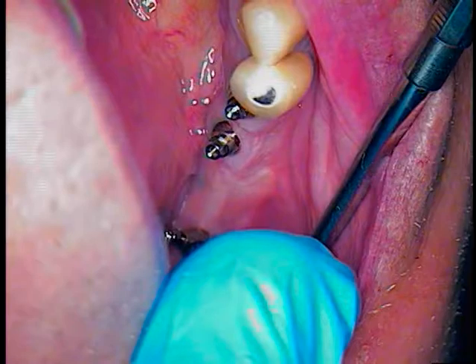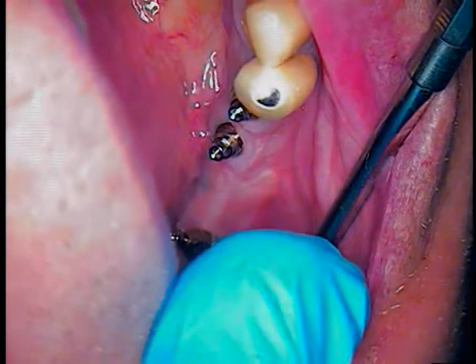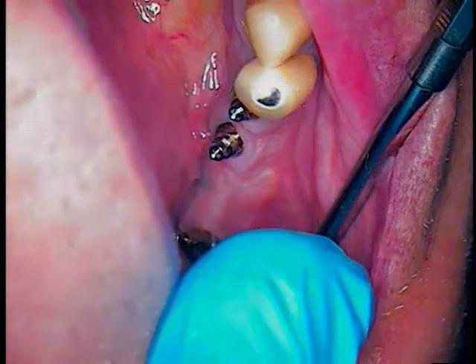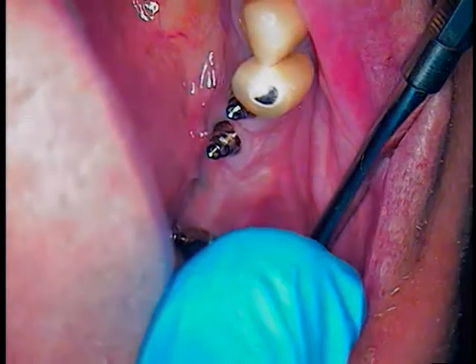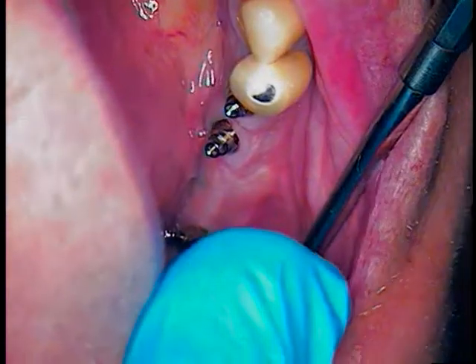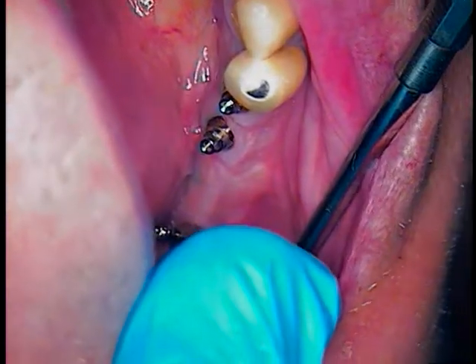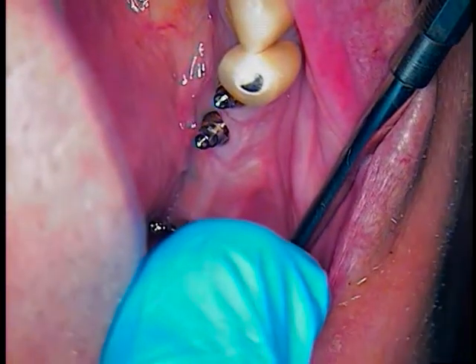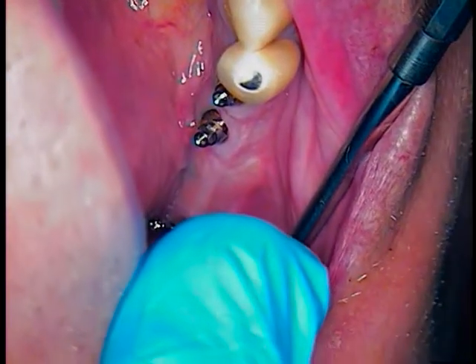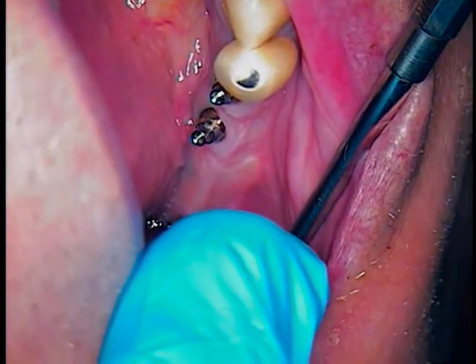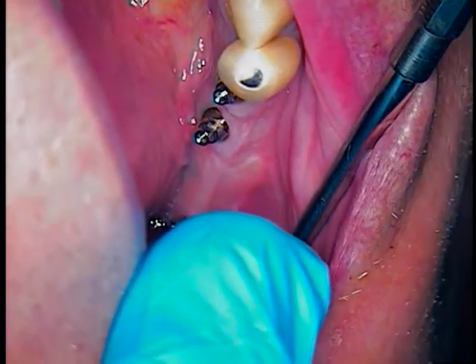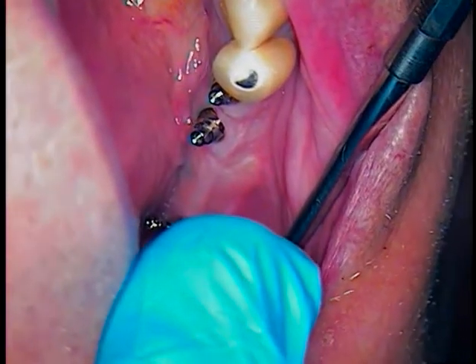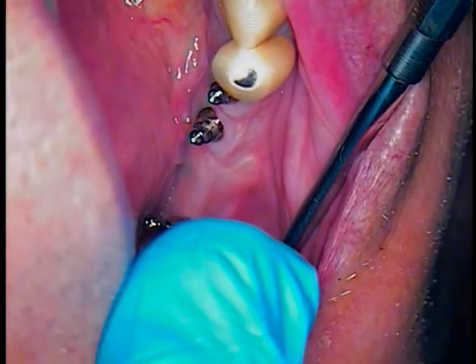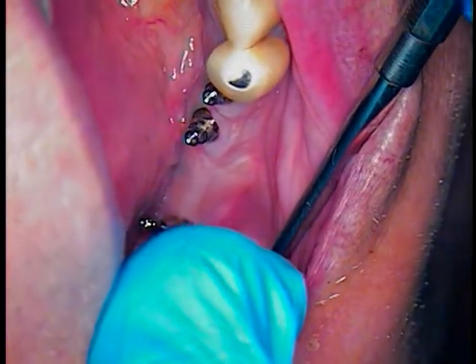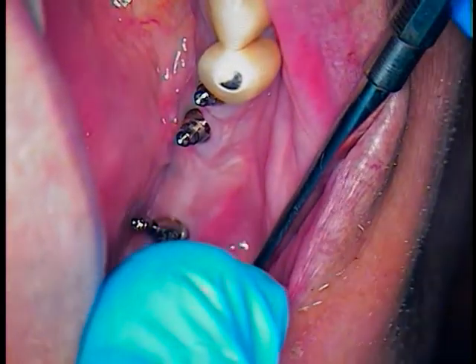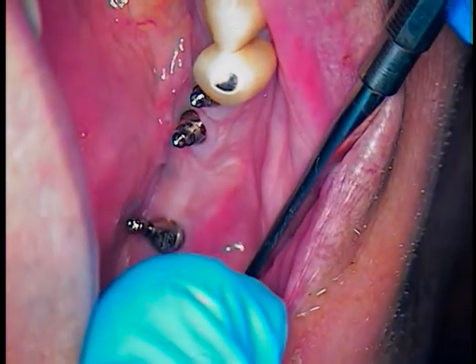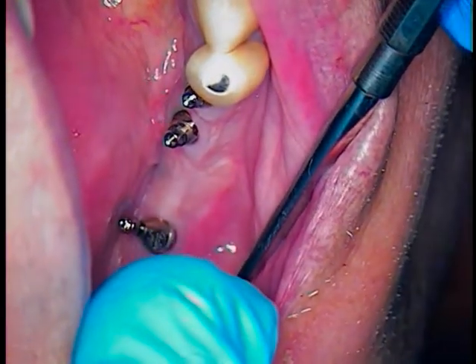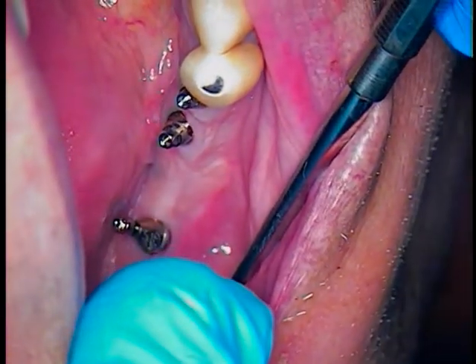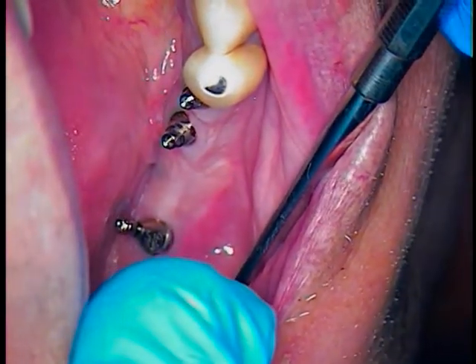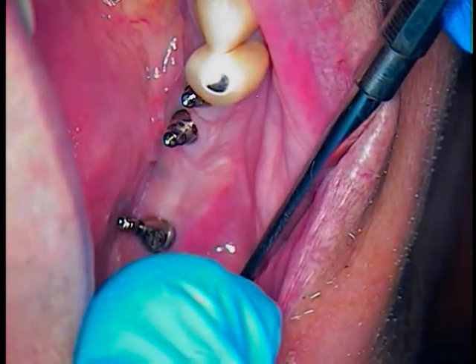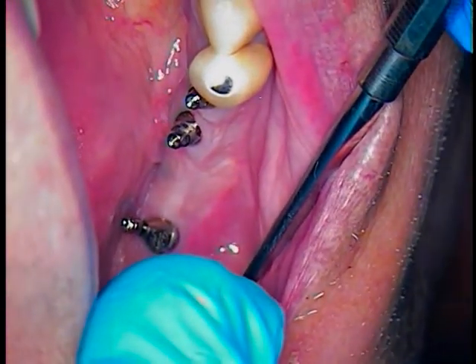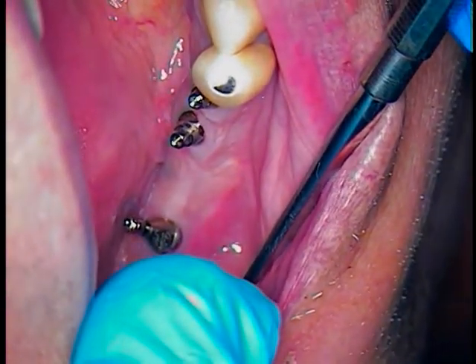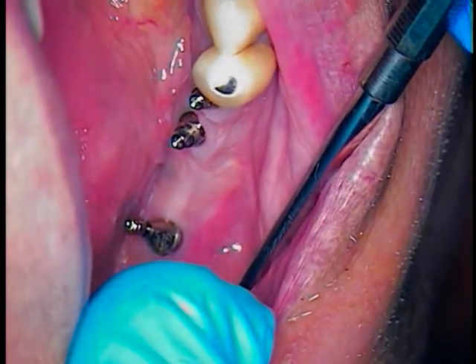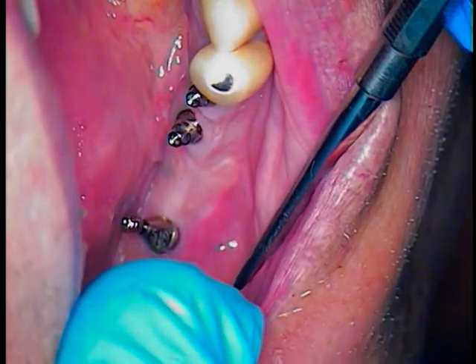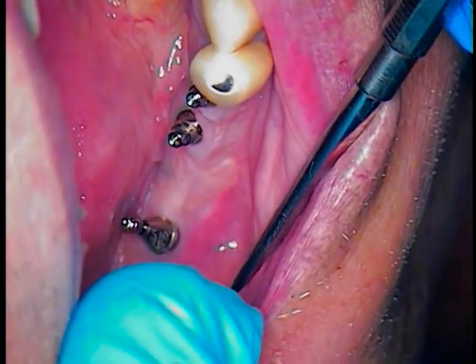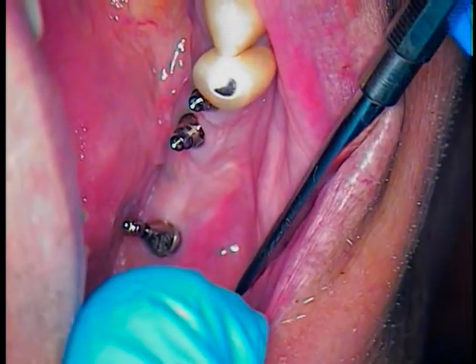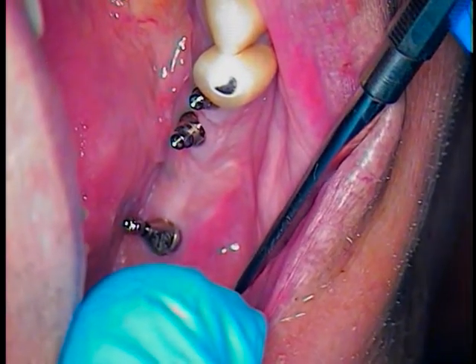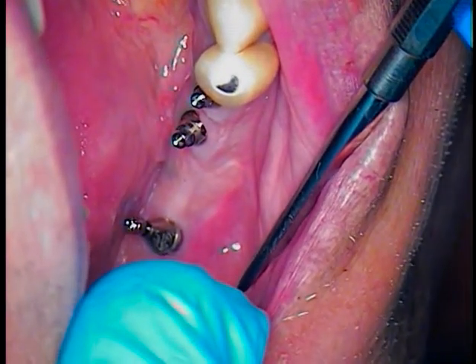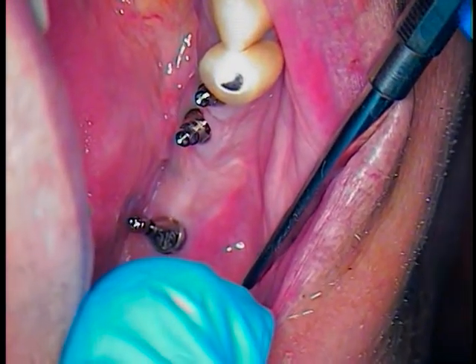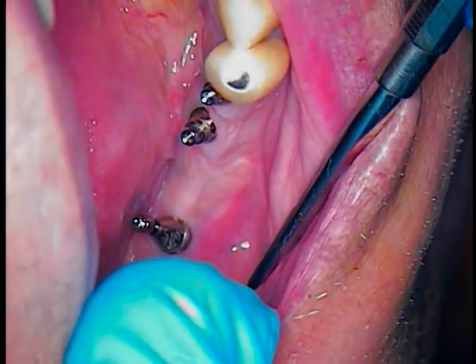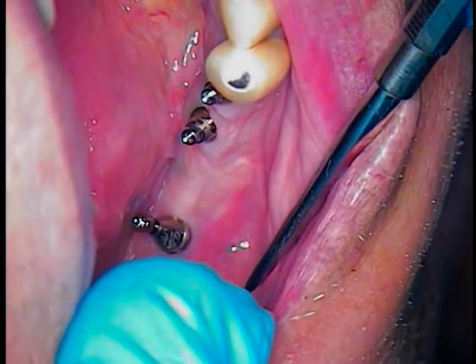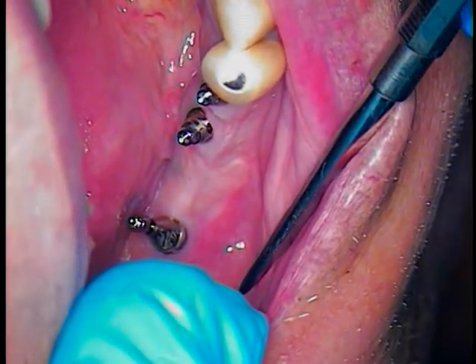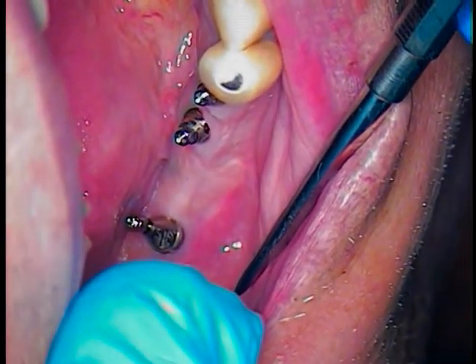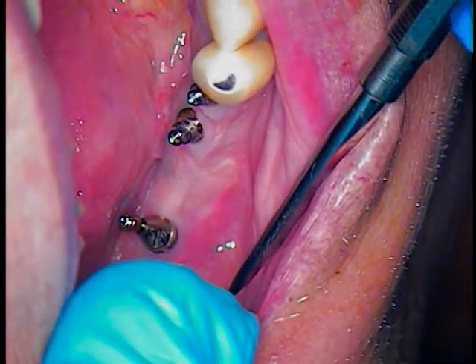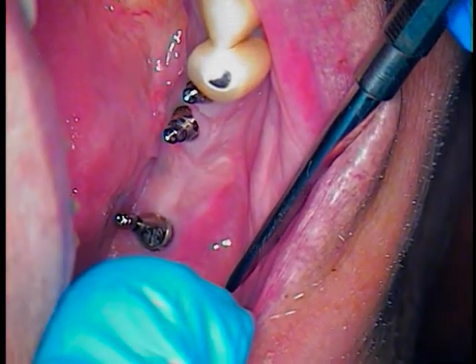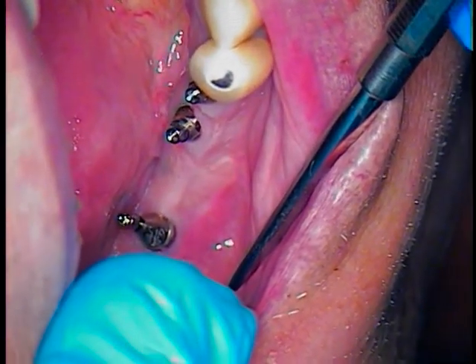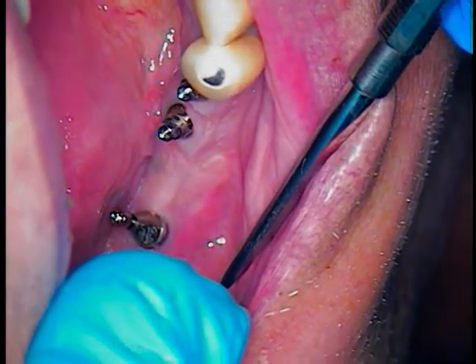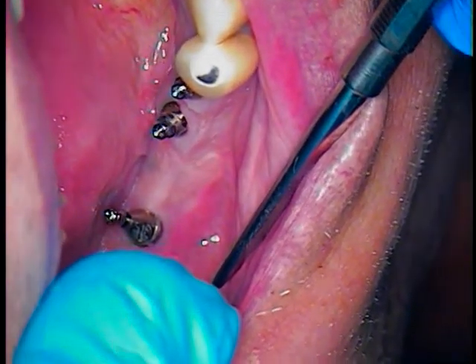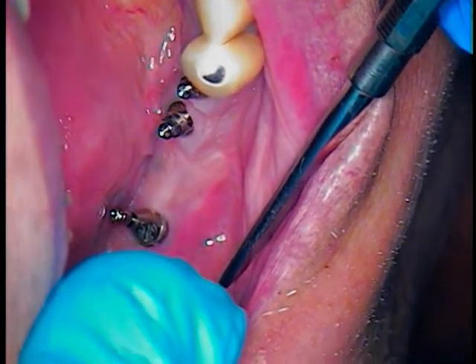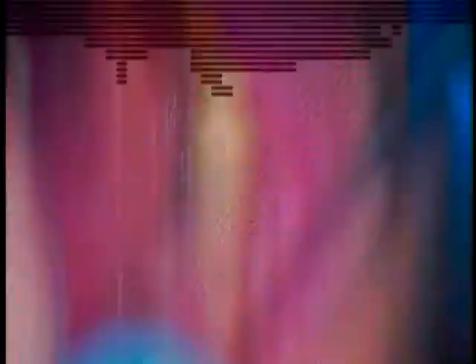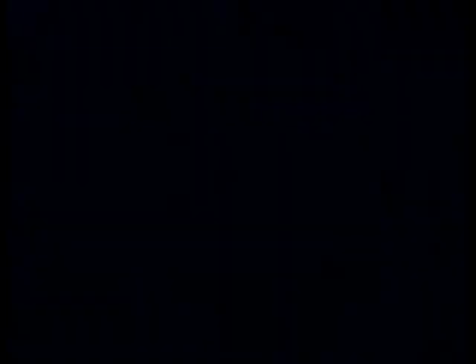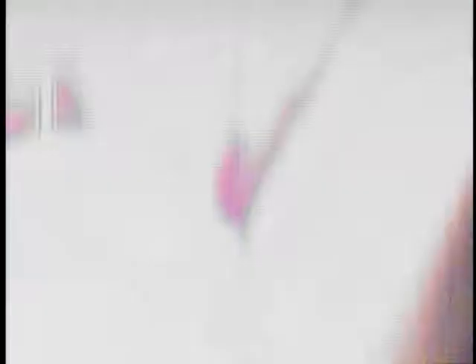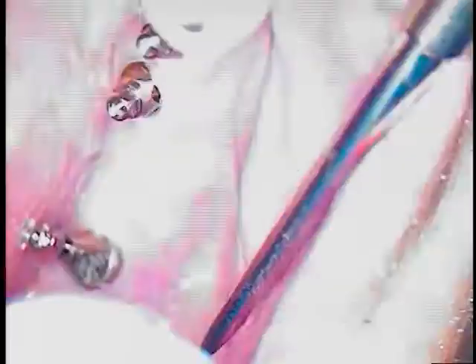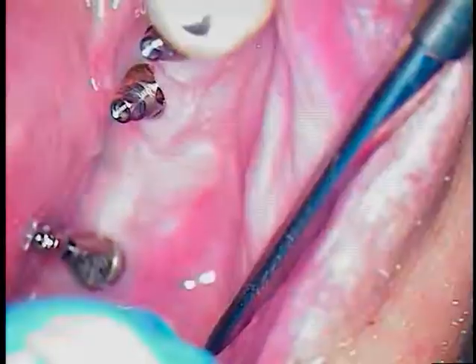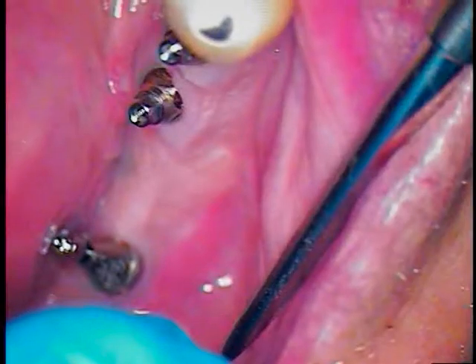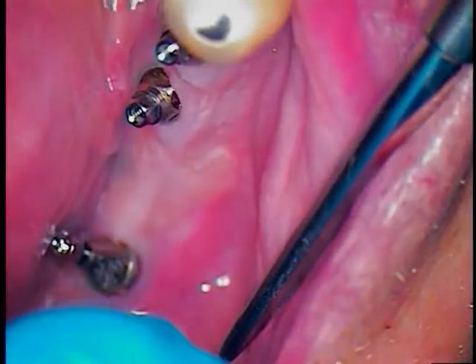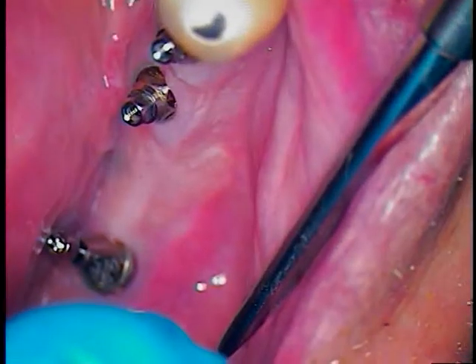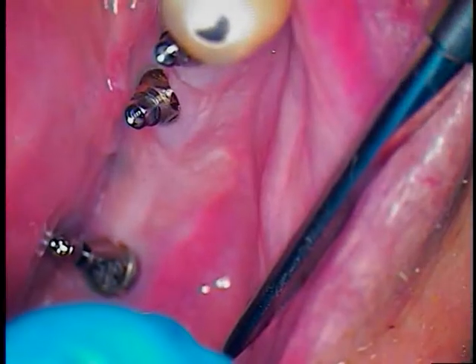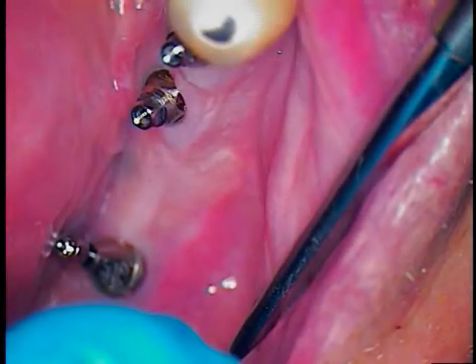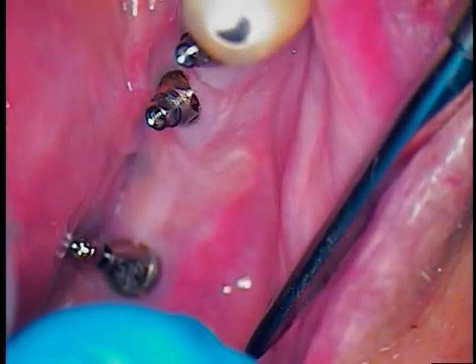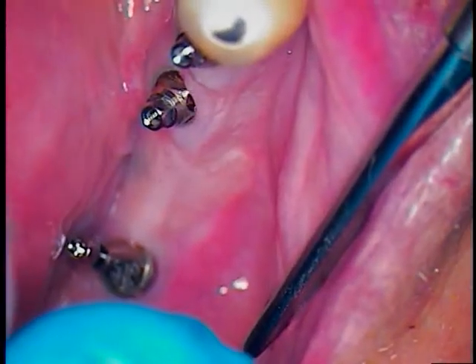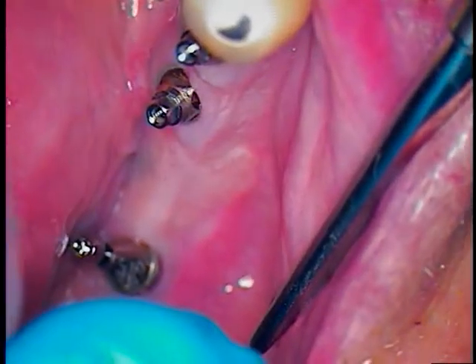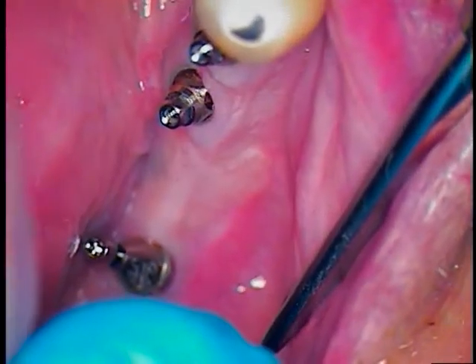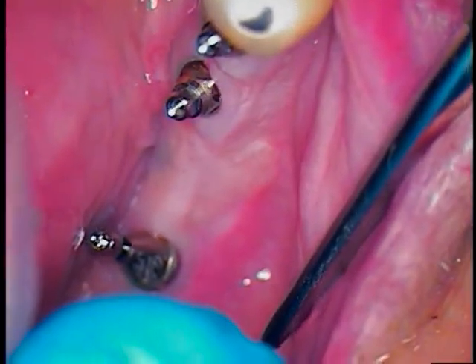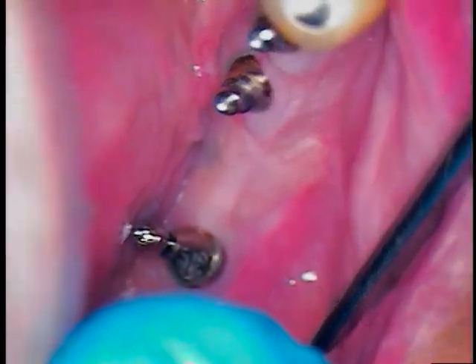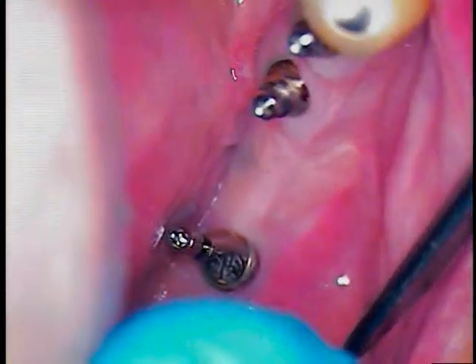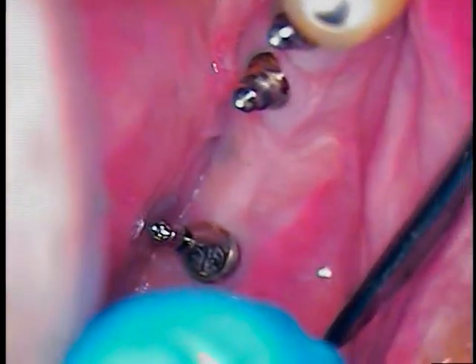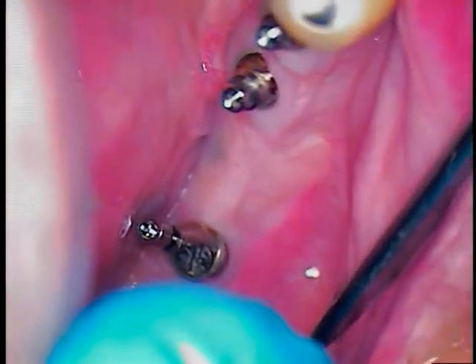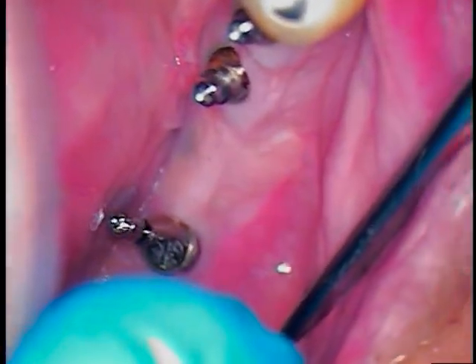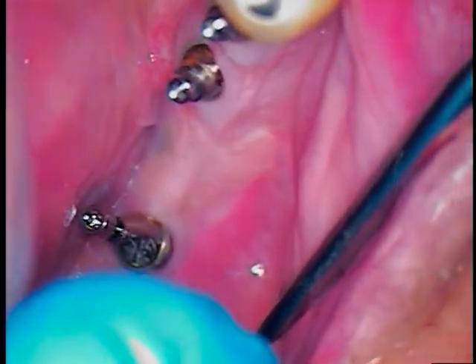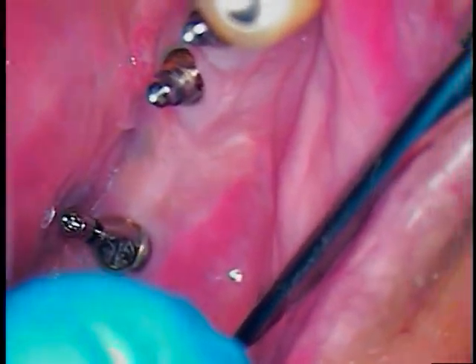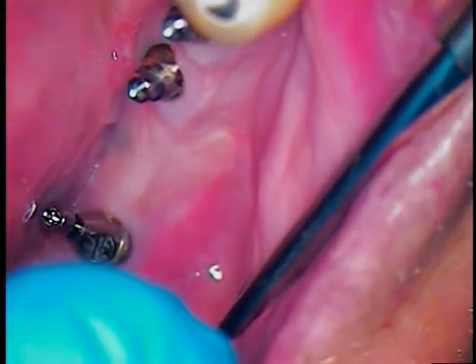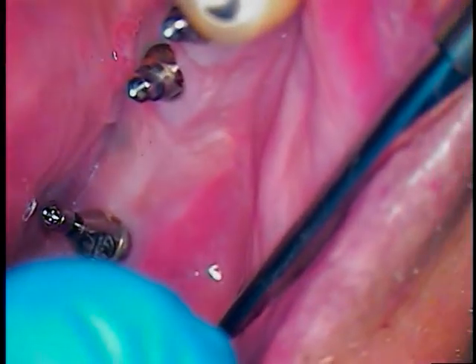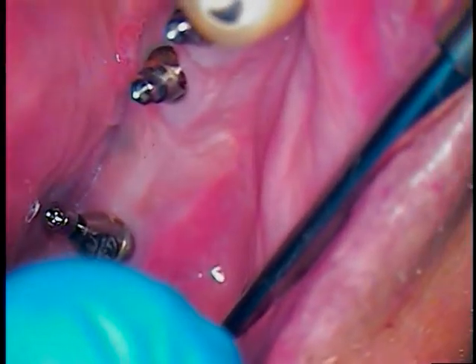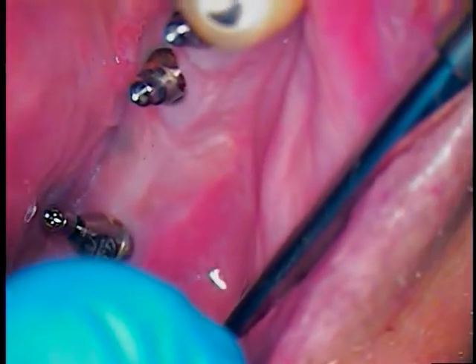Welcome back. We have the angled abutment in now and we're ready to wrap things up. I'm going to go to 5 power and come right back in.